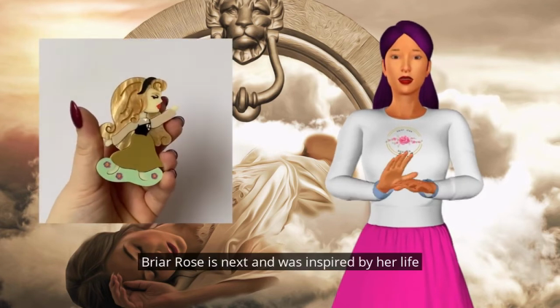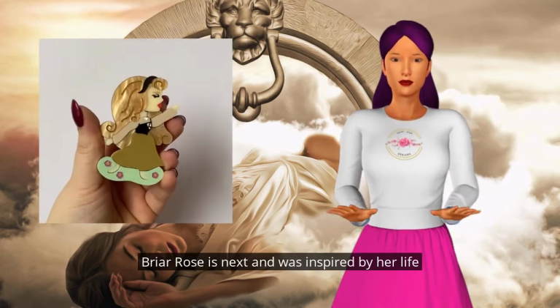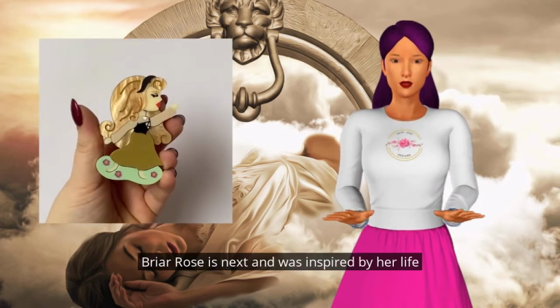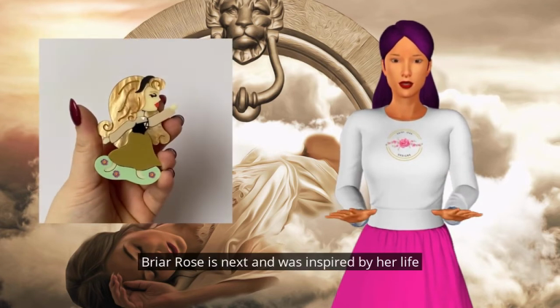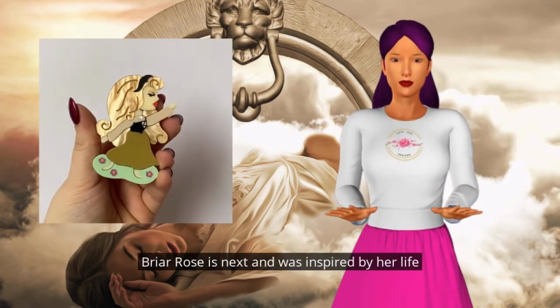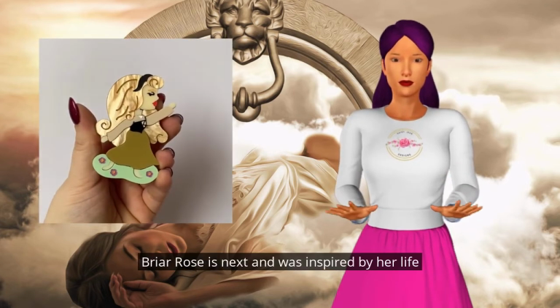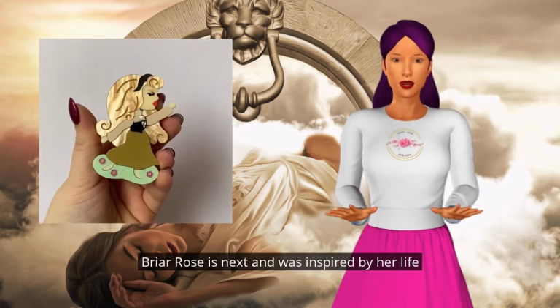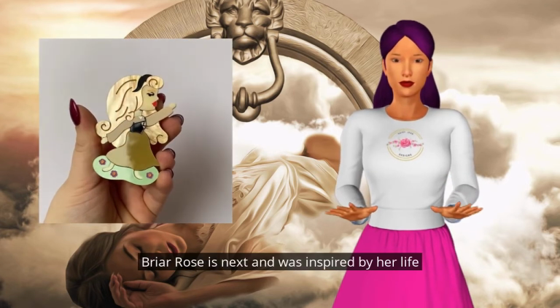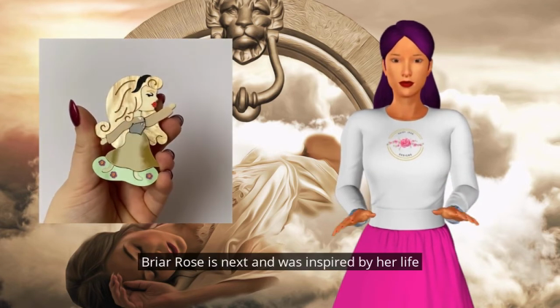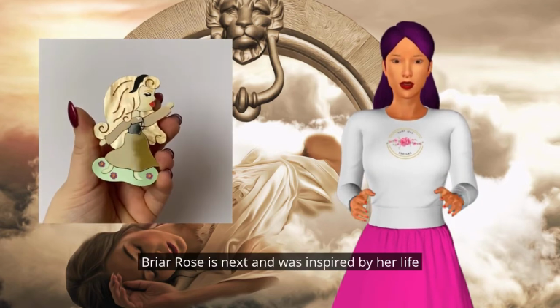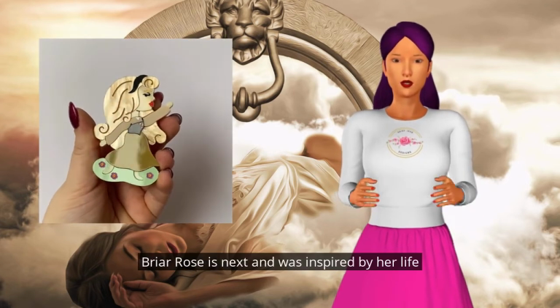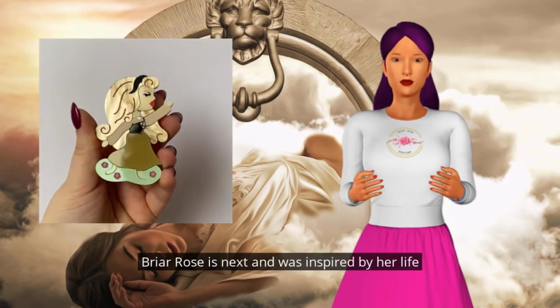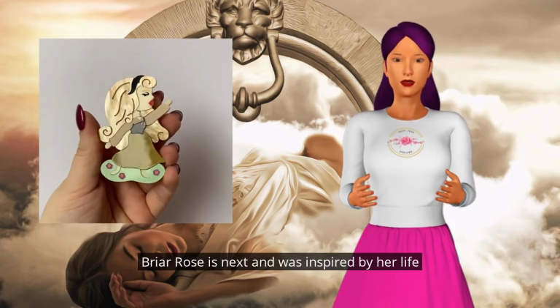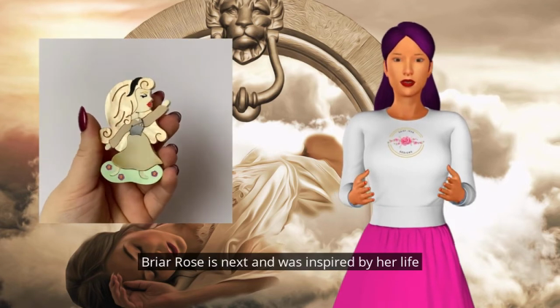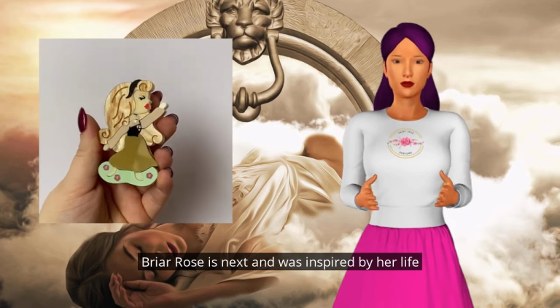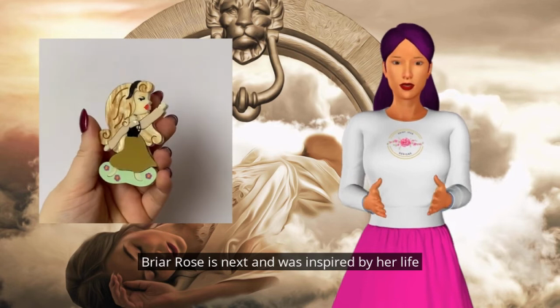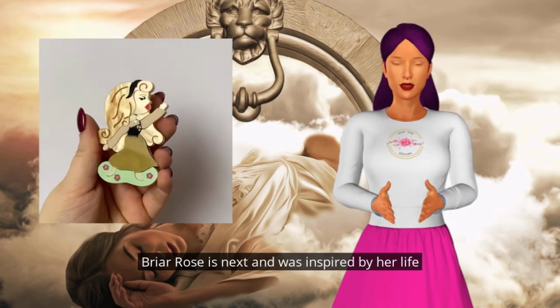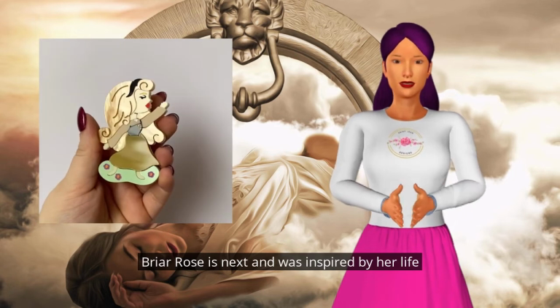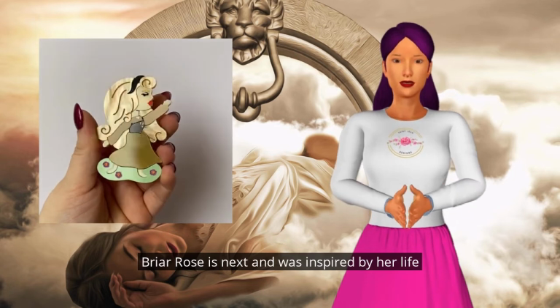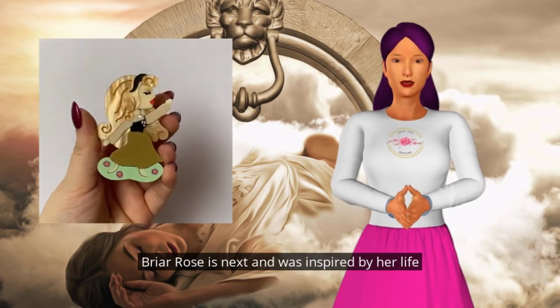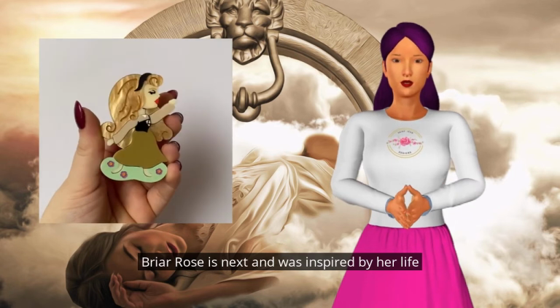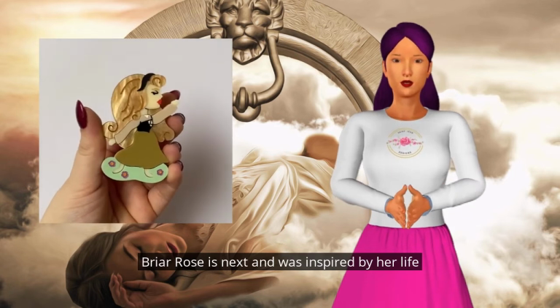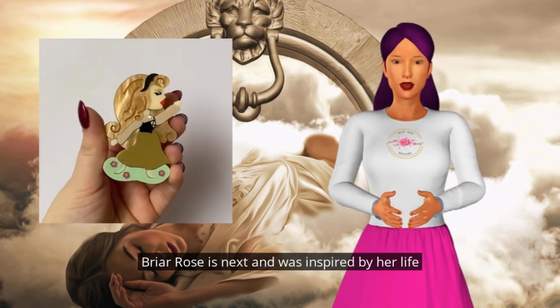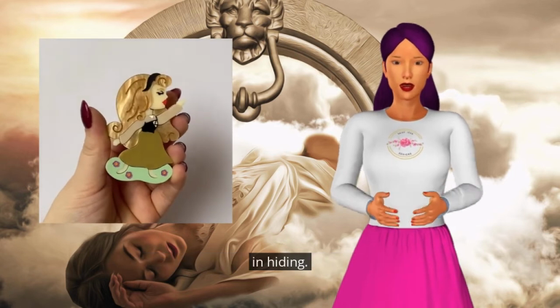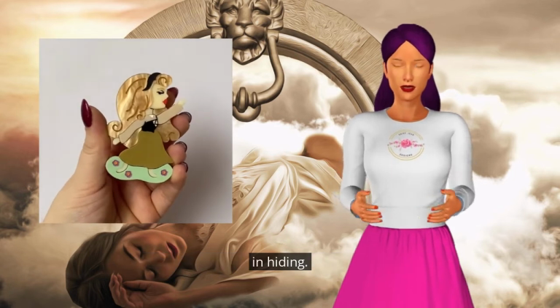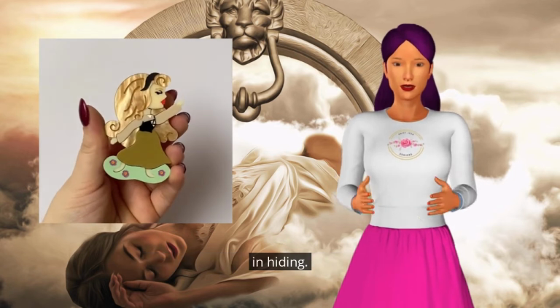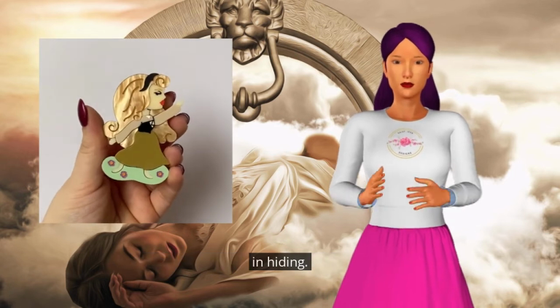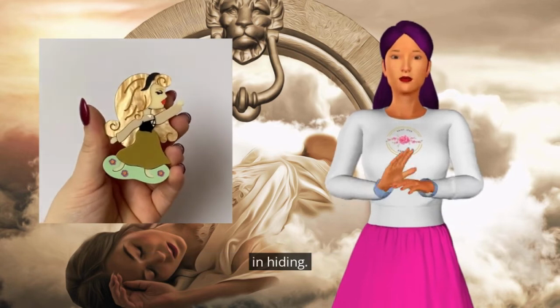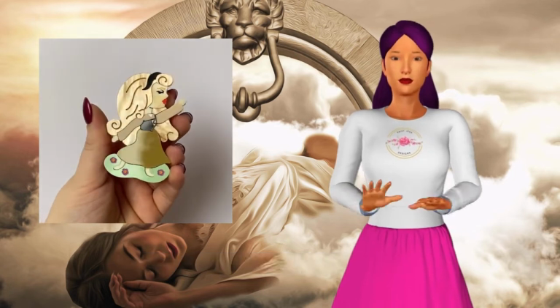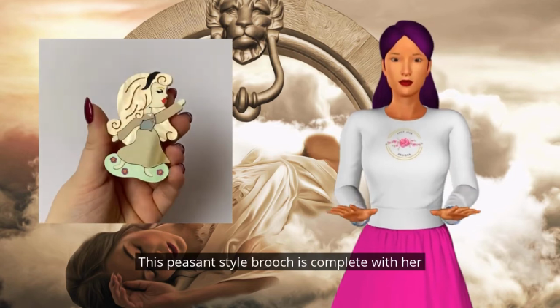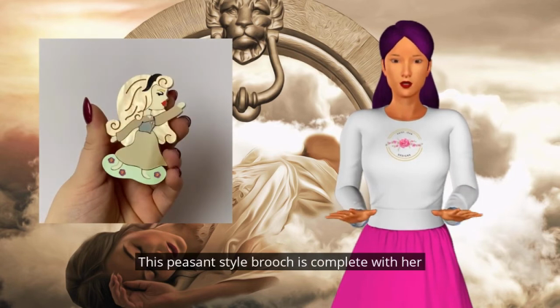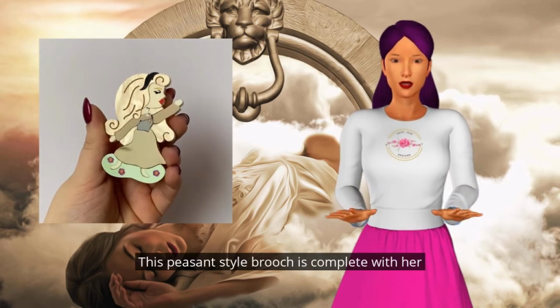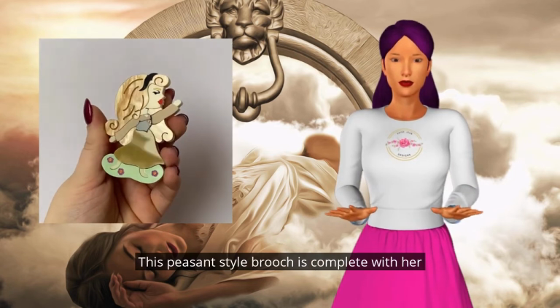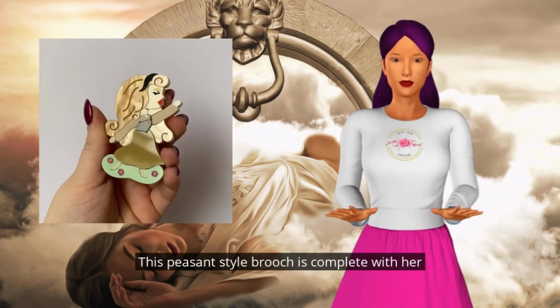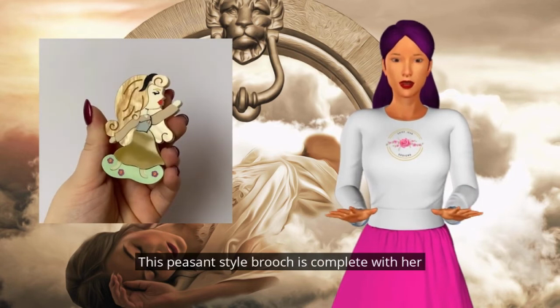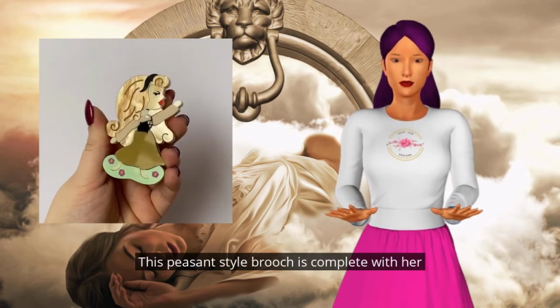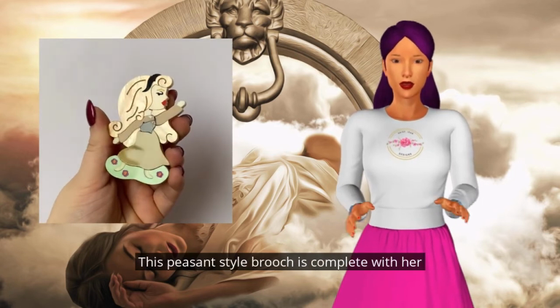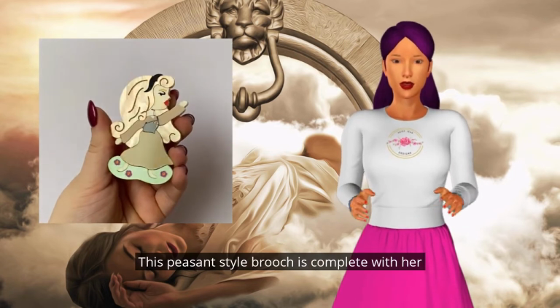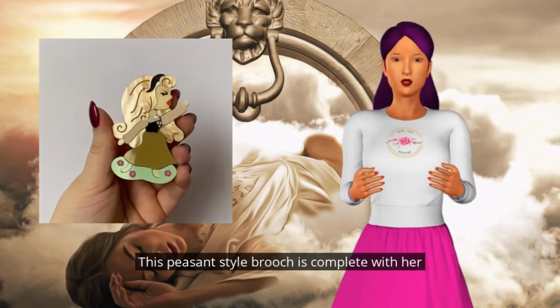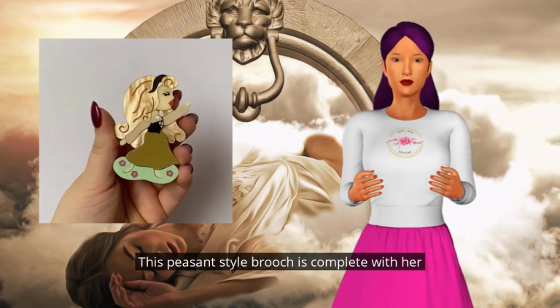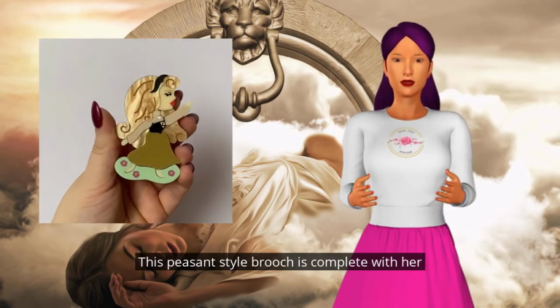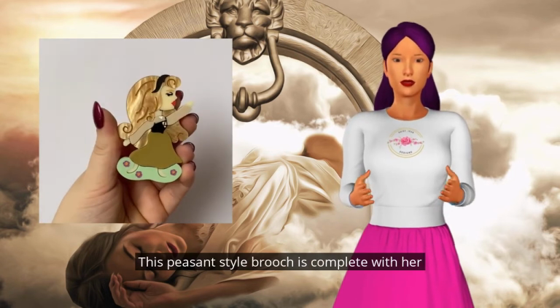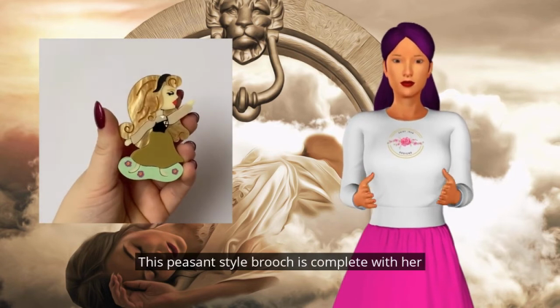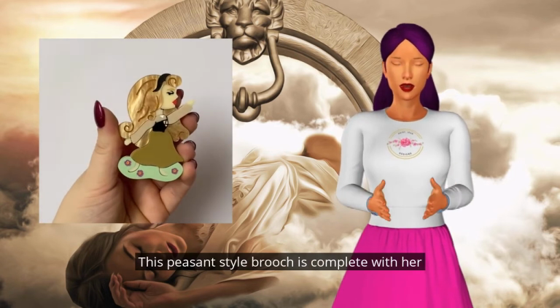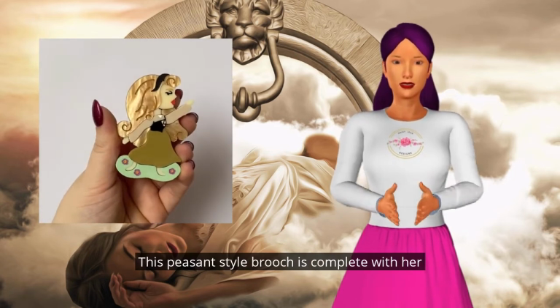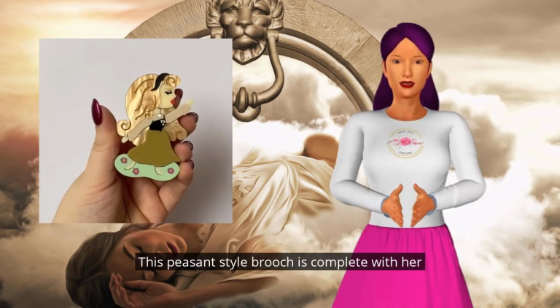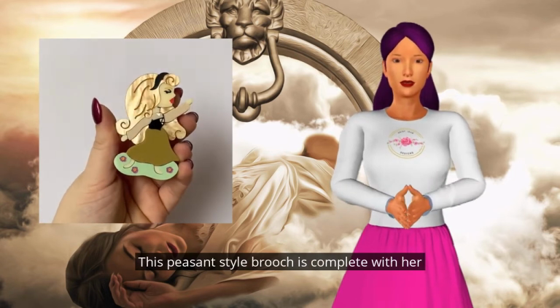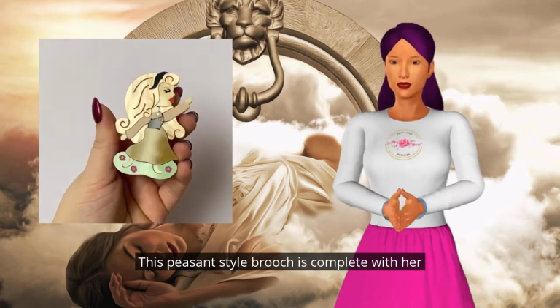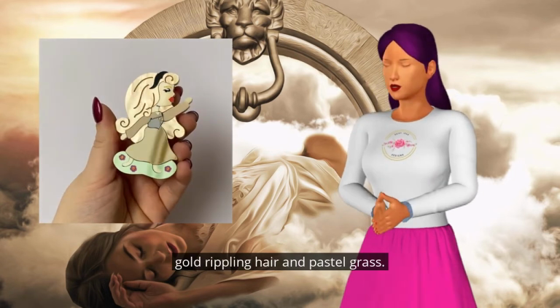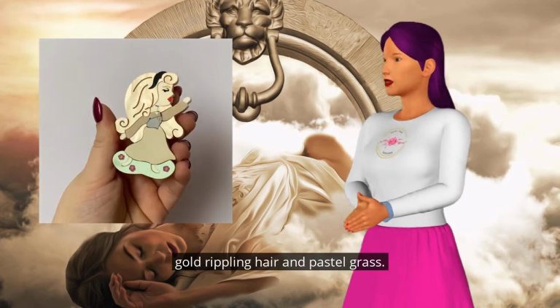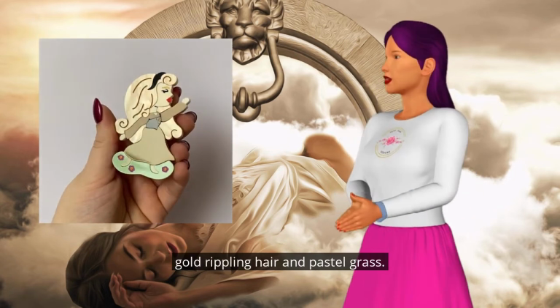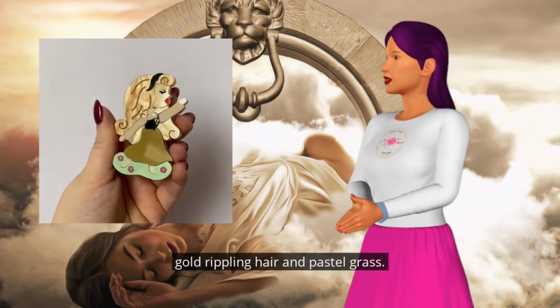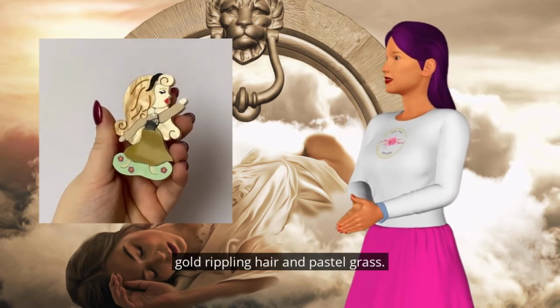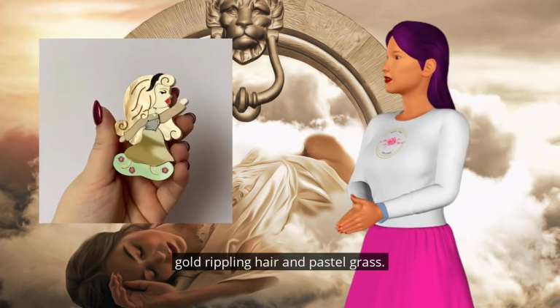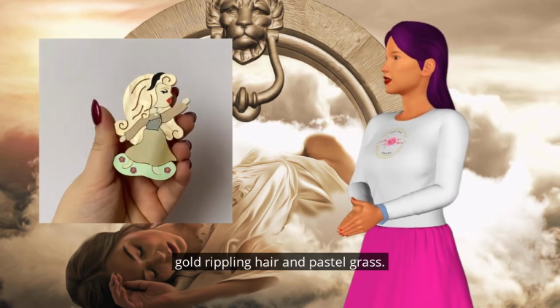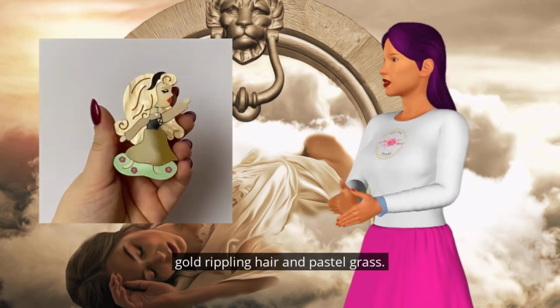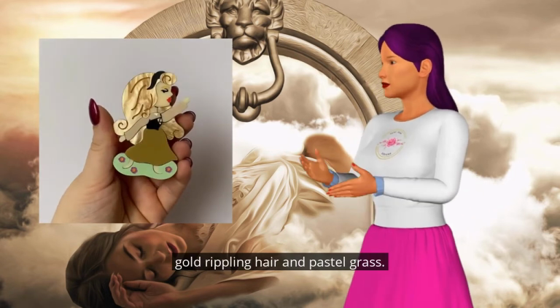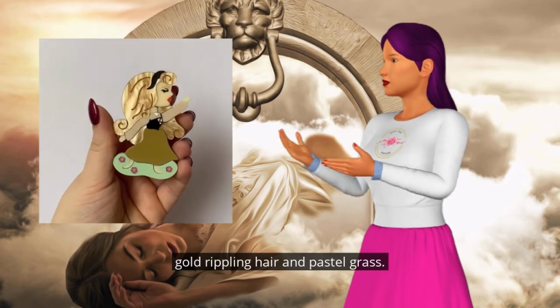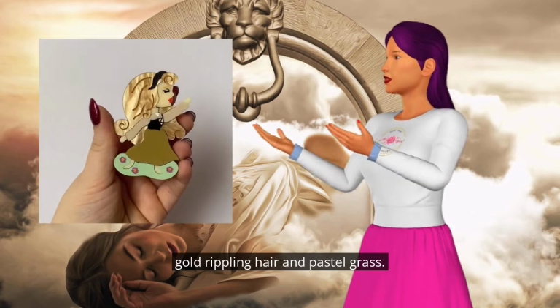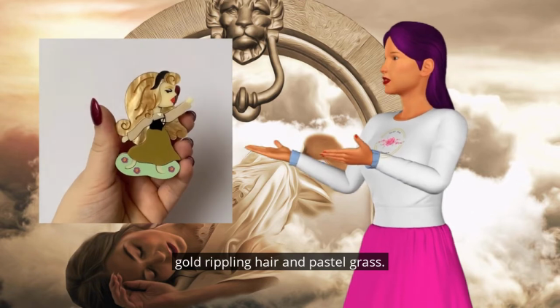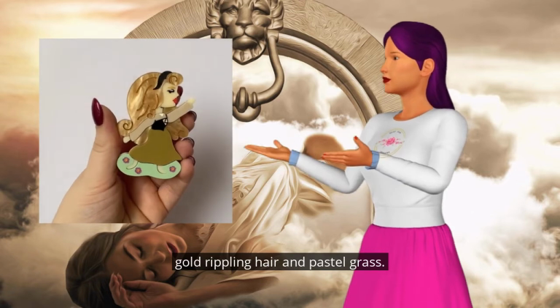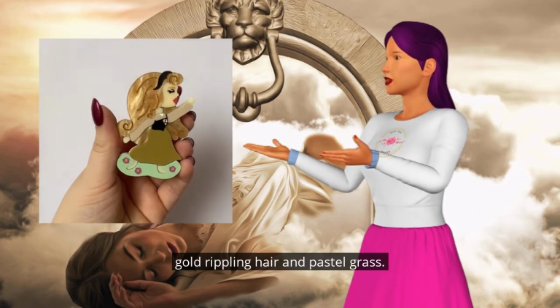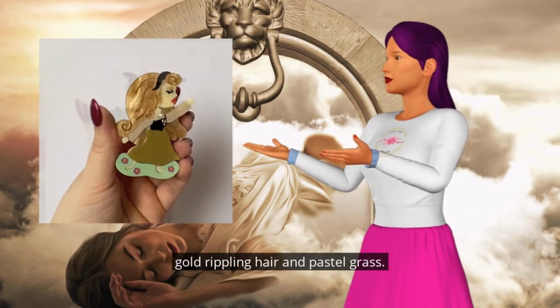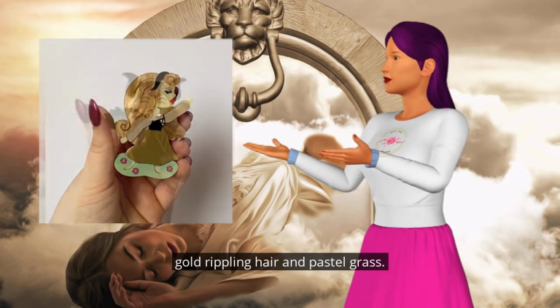Briar Rose is next and was inspired by her life in hiding. This peasant-style brooch is complete with her gold rippling hair and pastel grass.